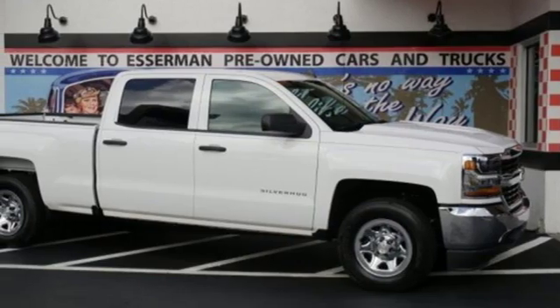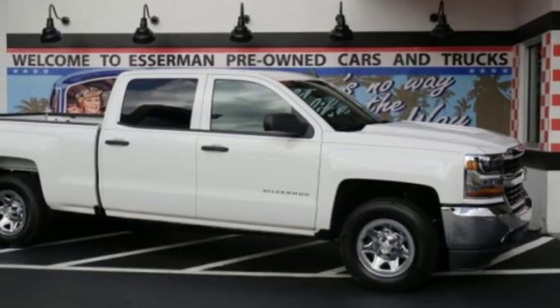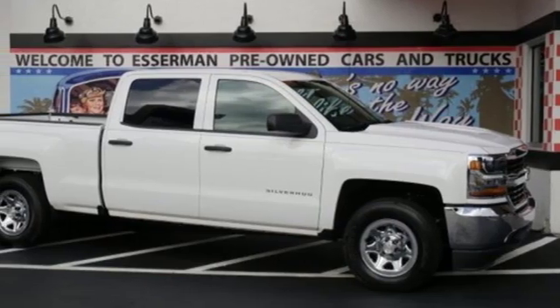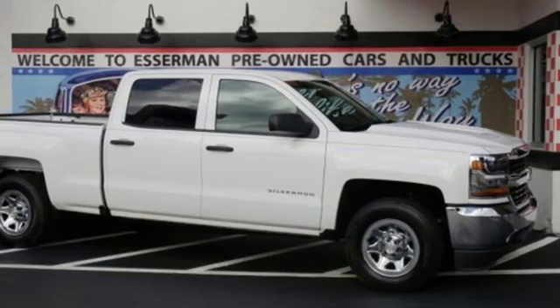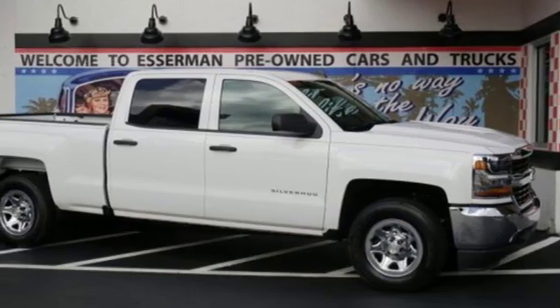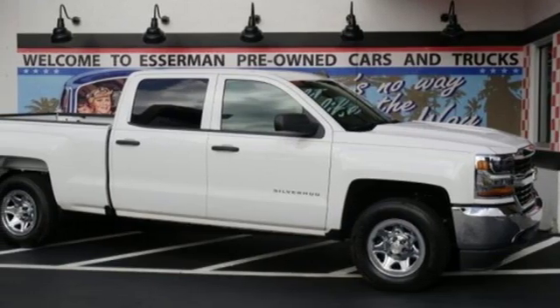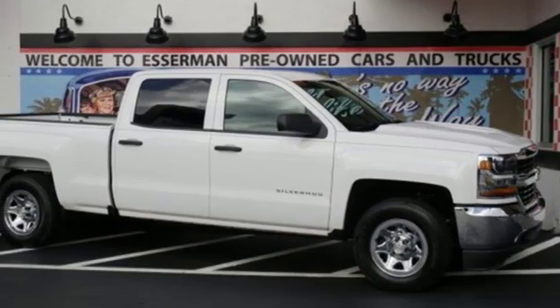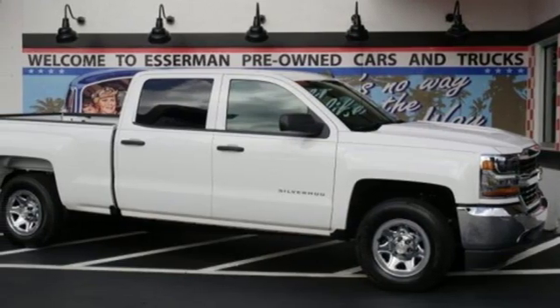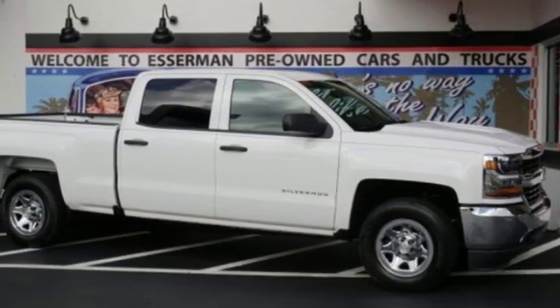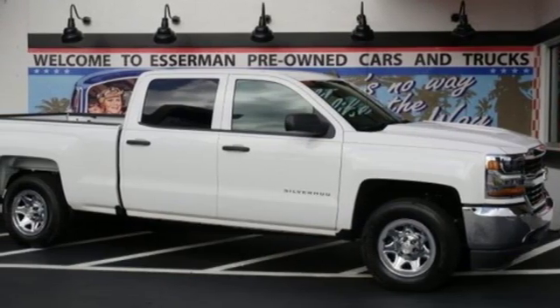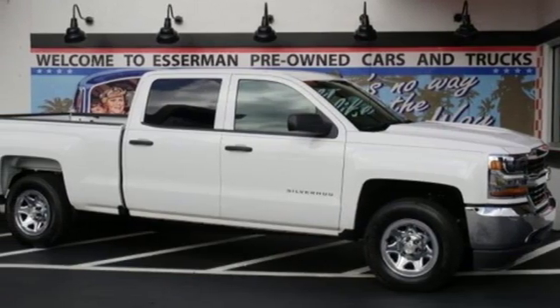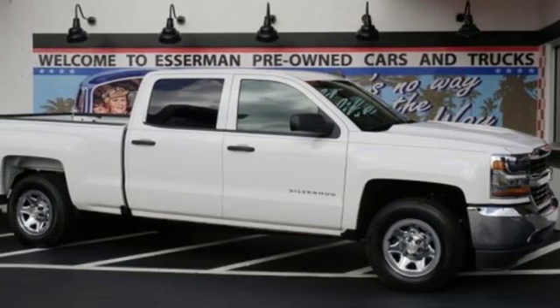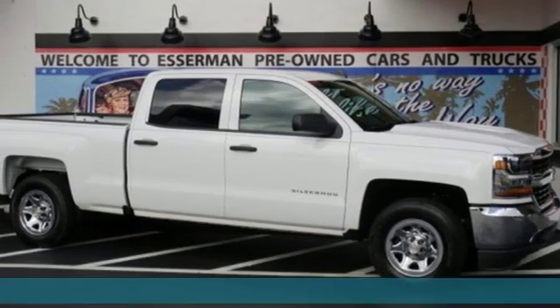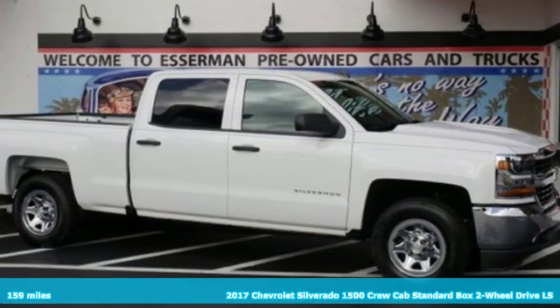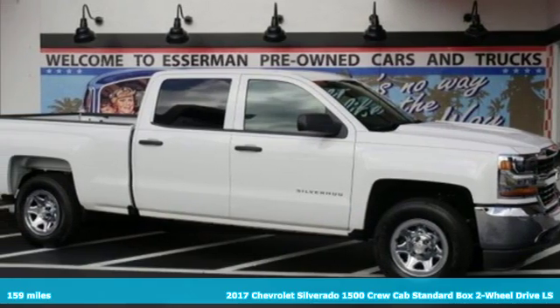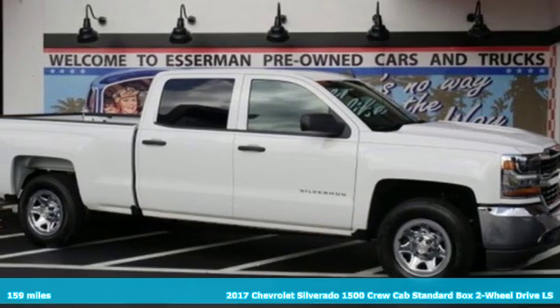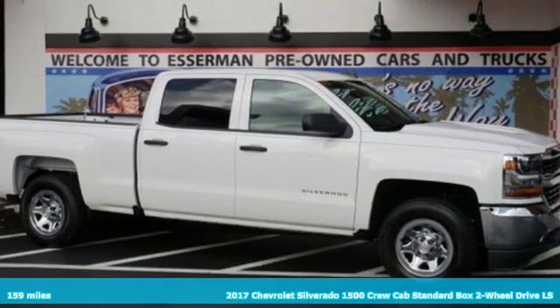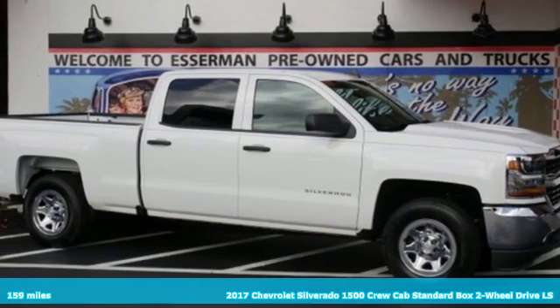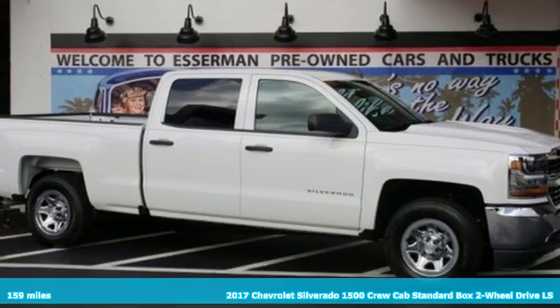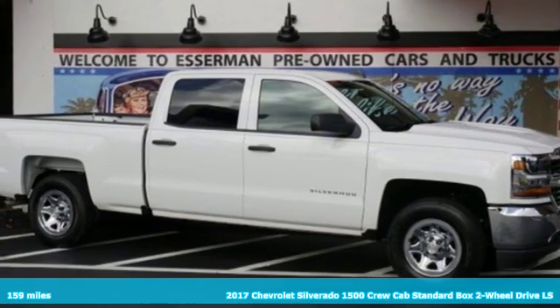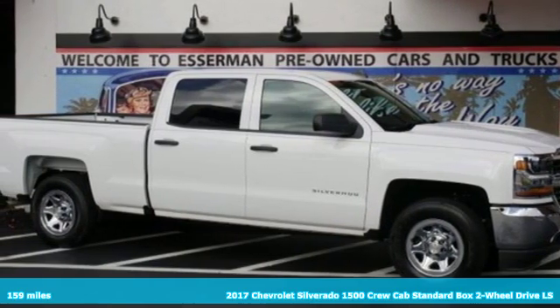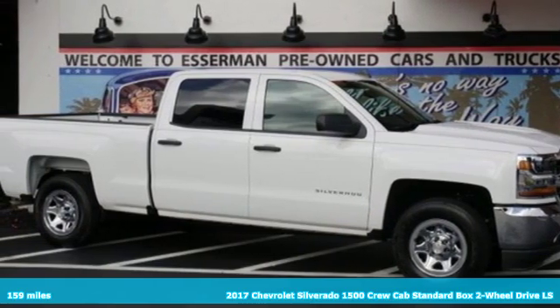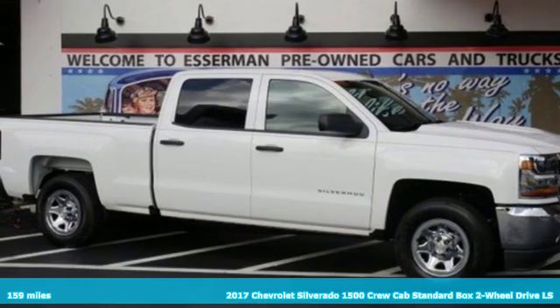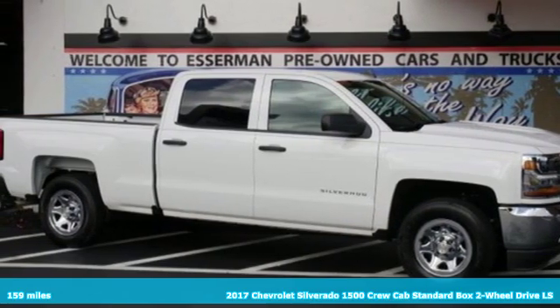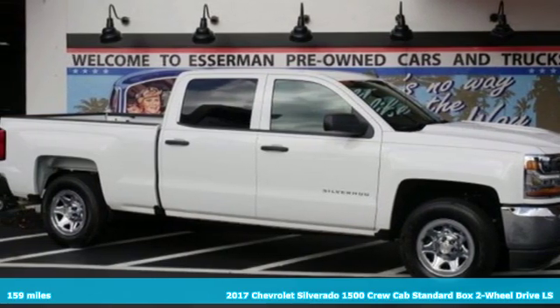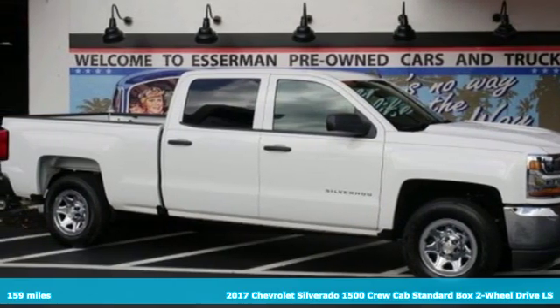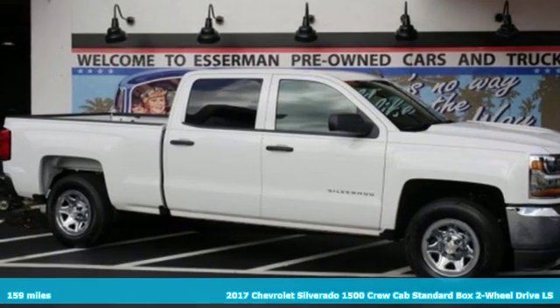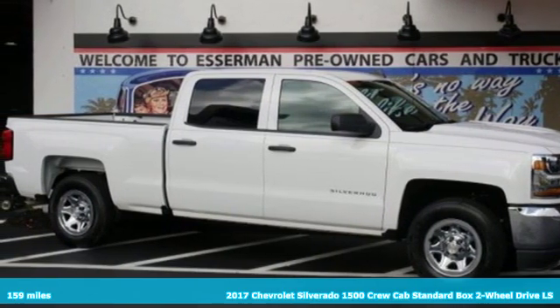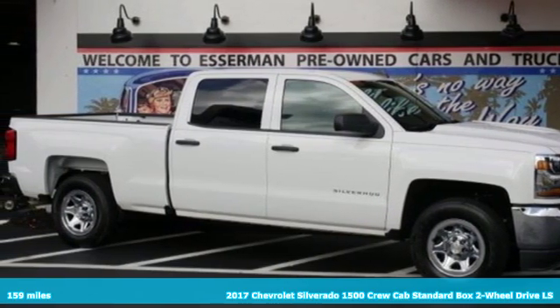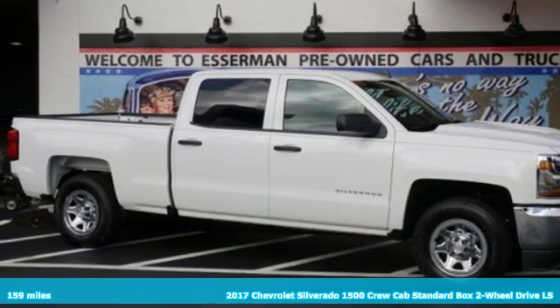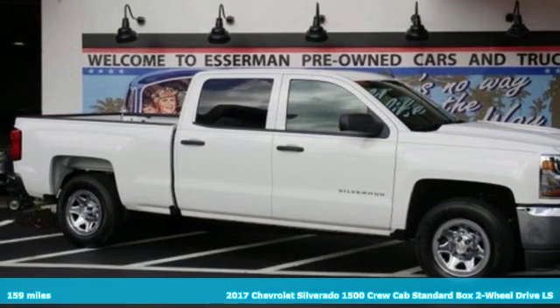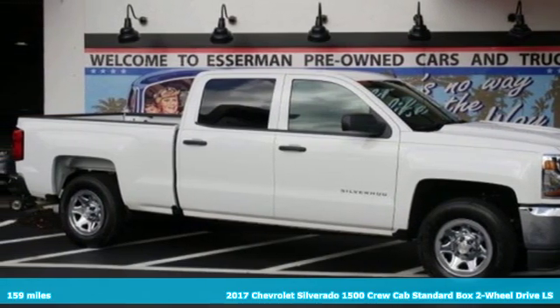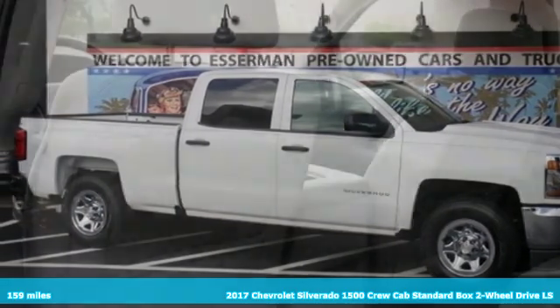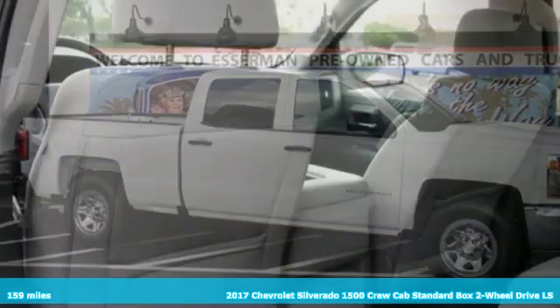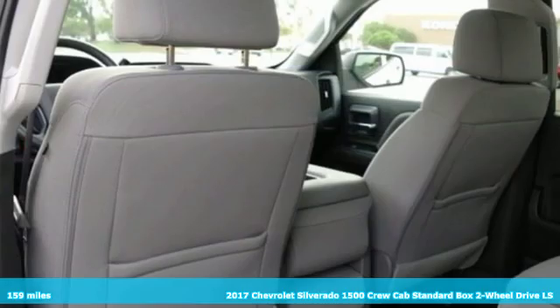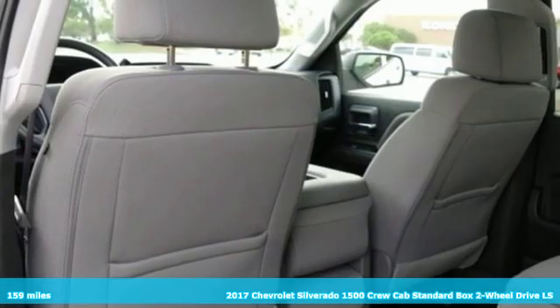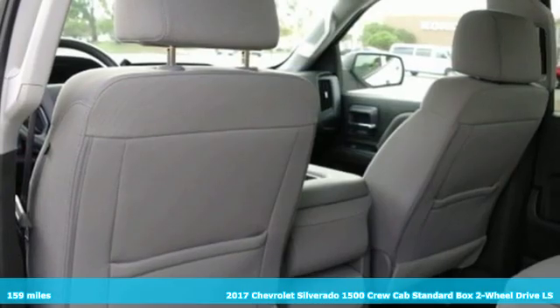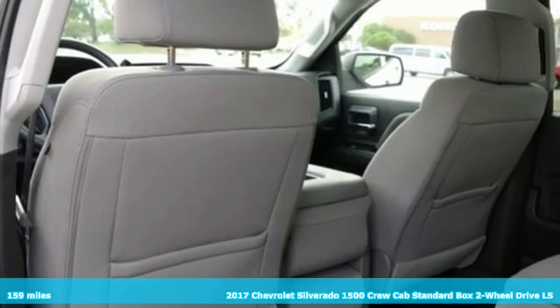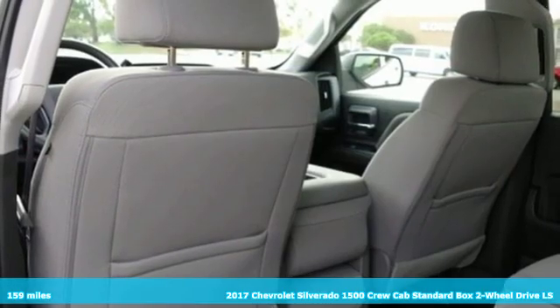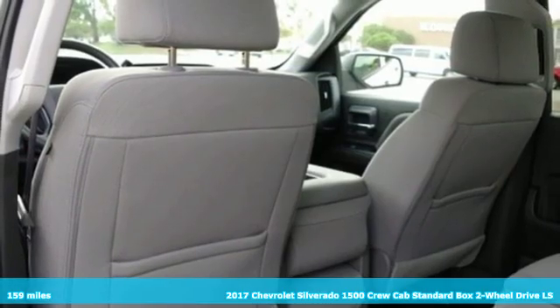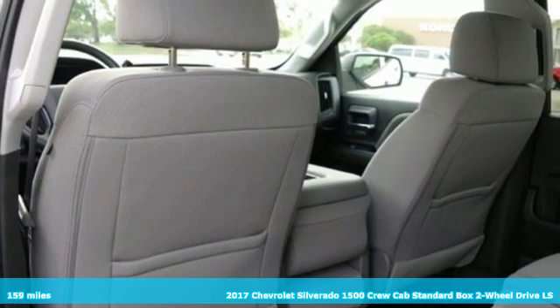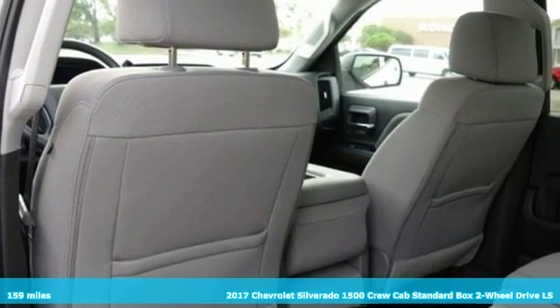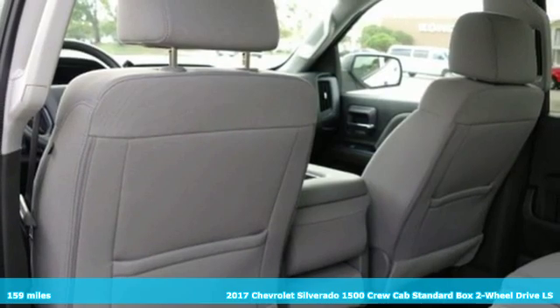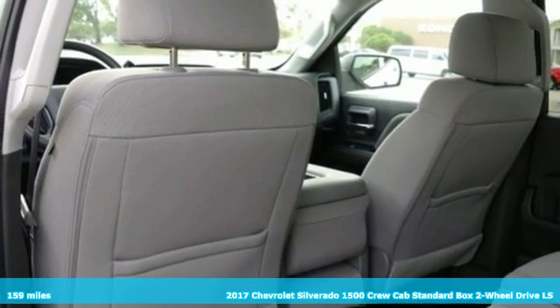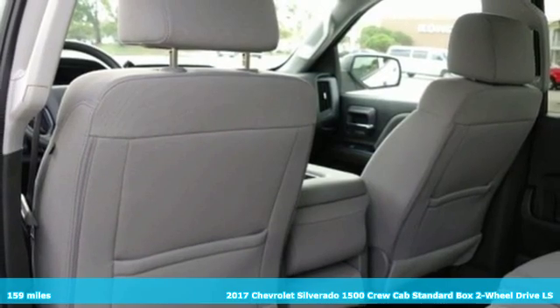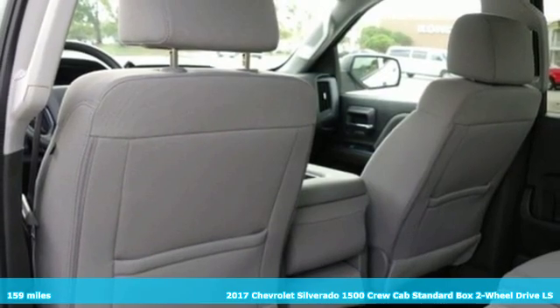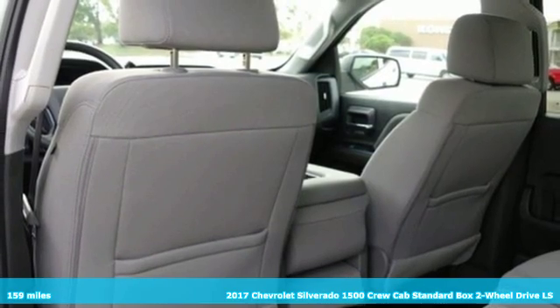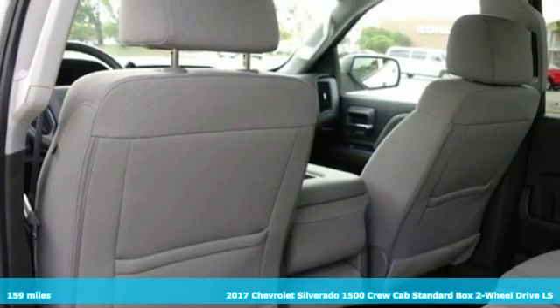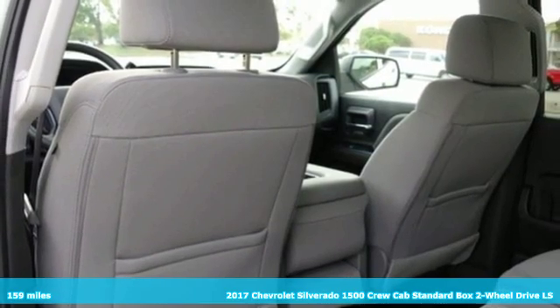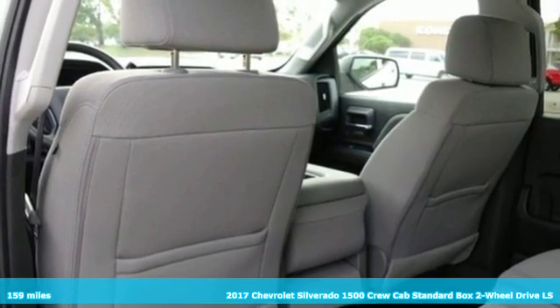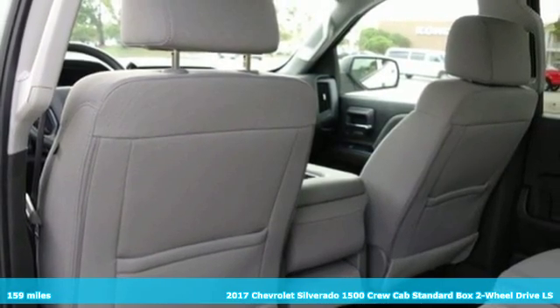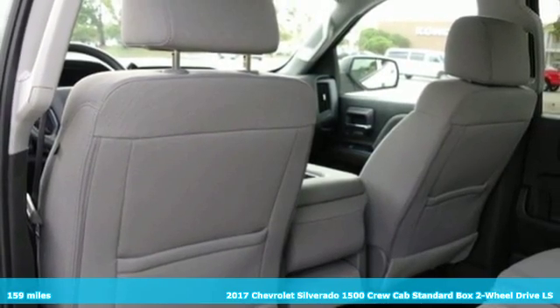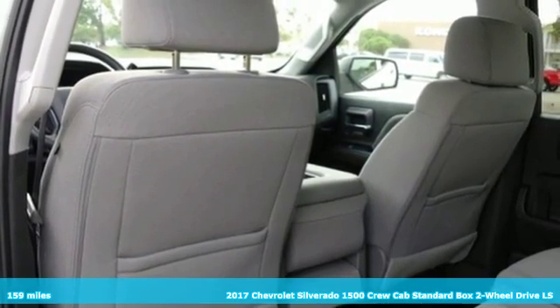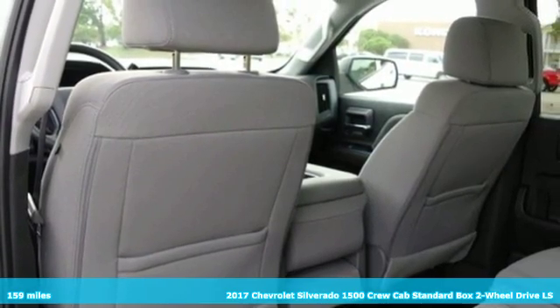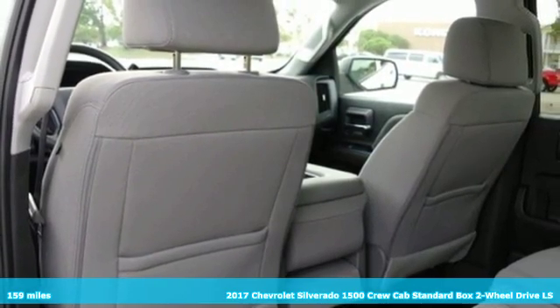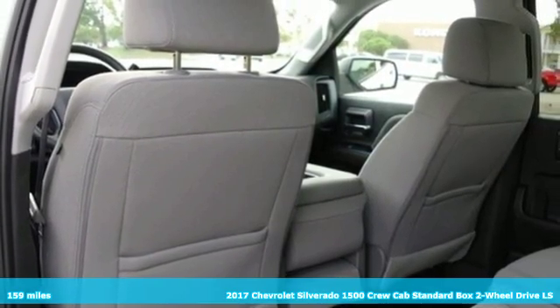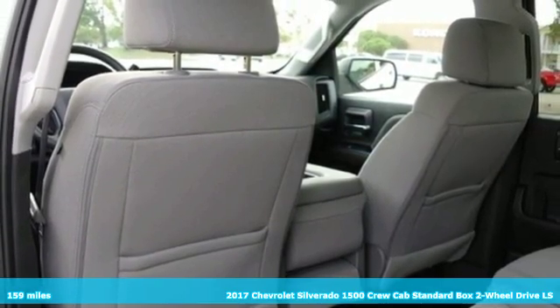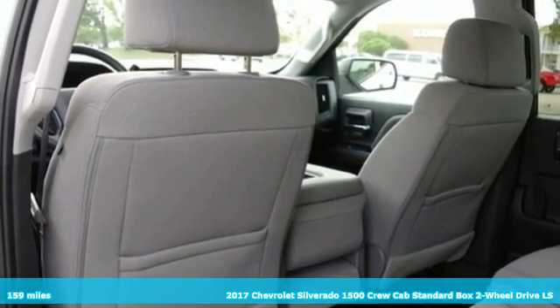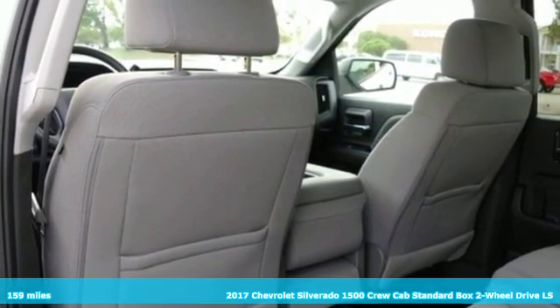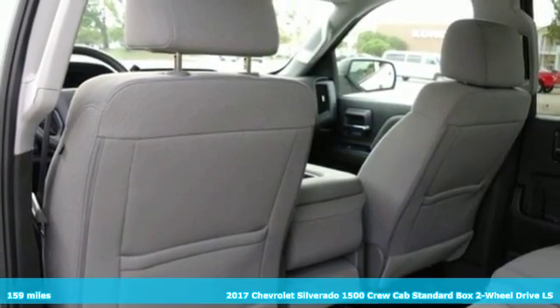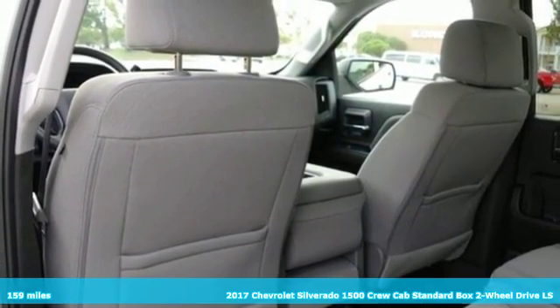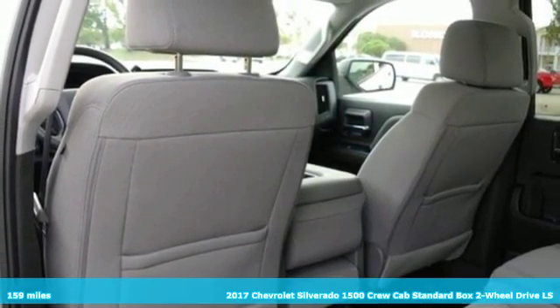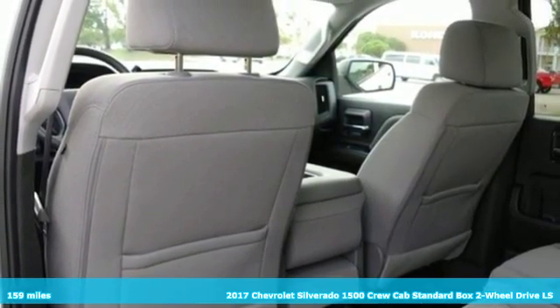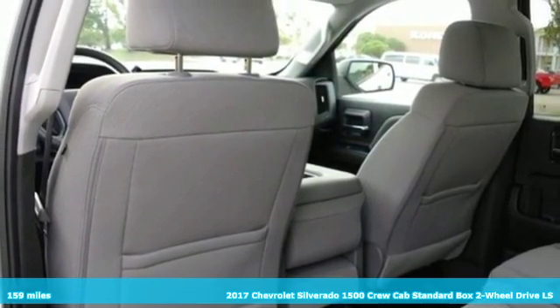Here's a 2017 Chevrolet Silverado 1500. Performance, value, durability — Chevy.